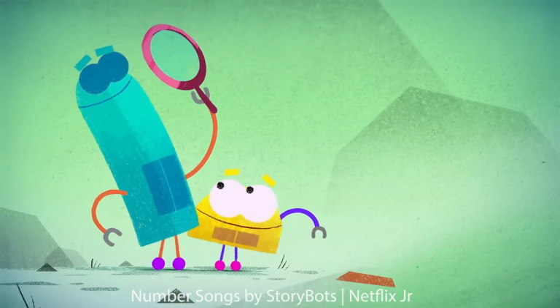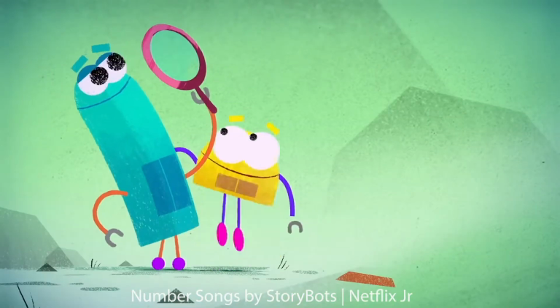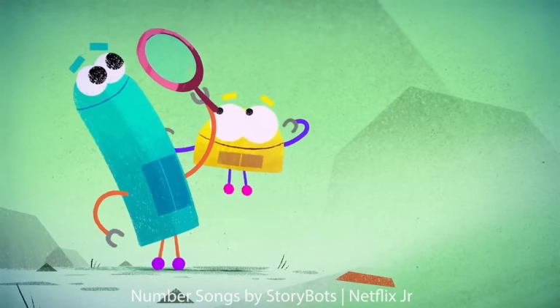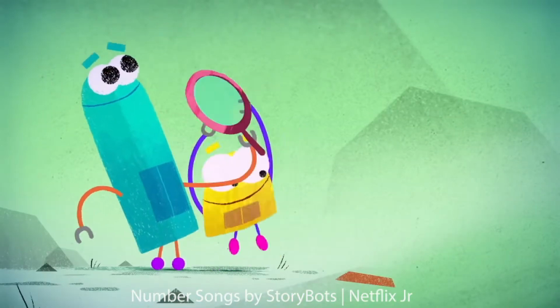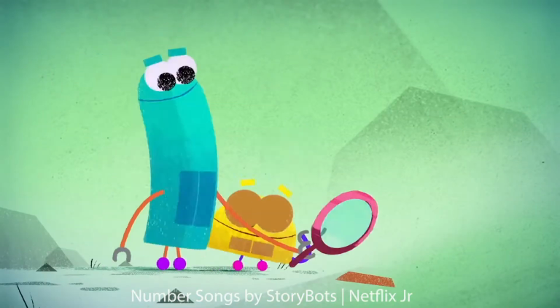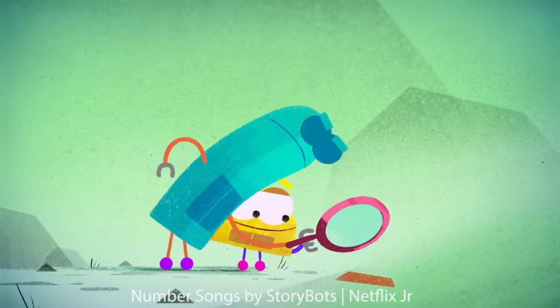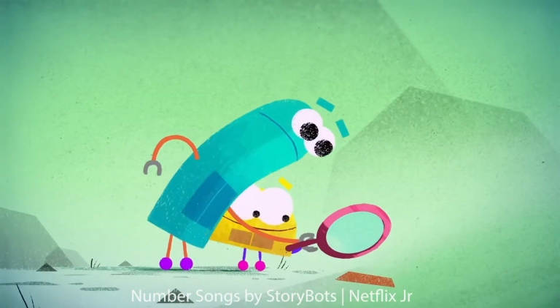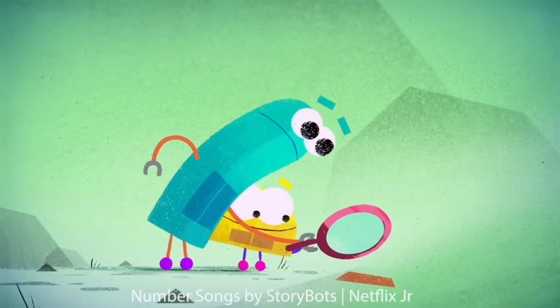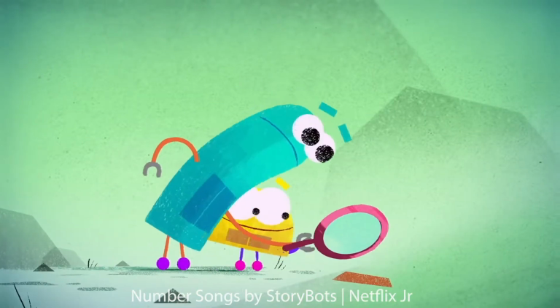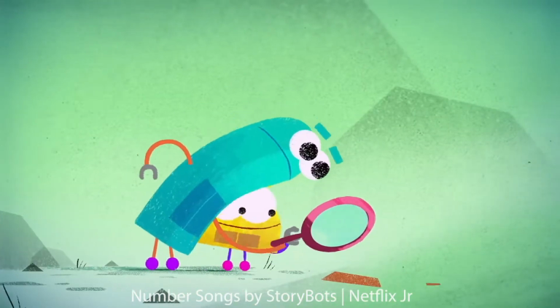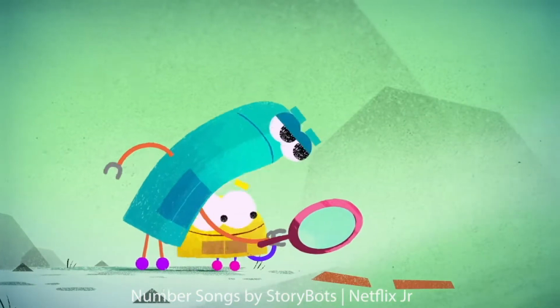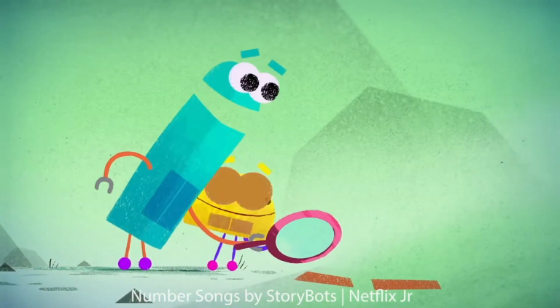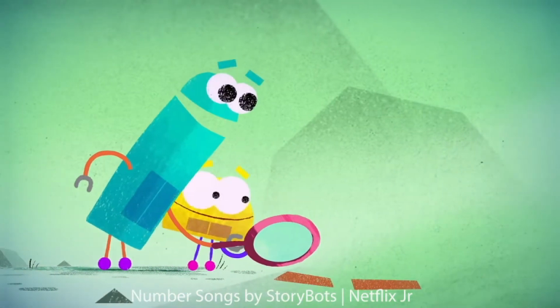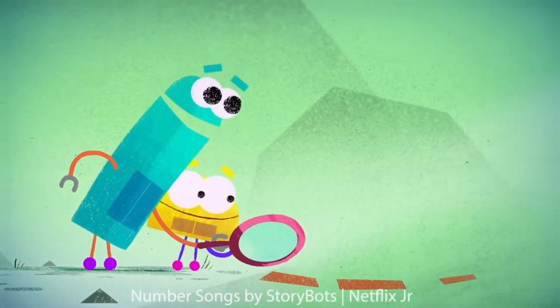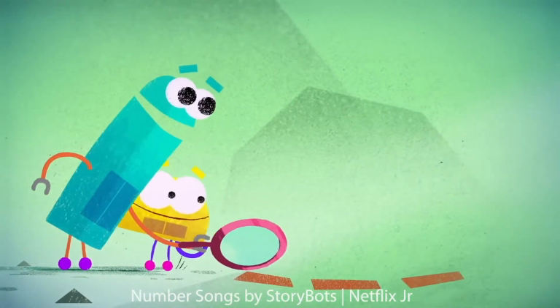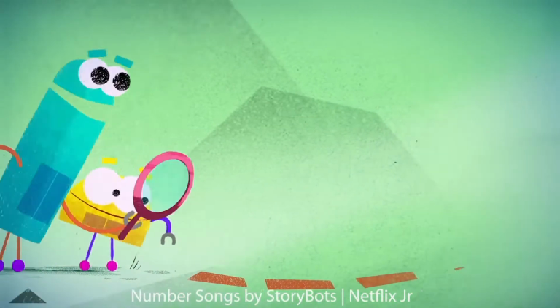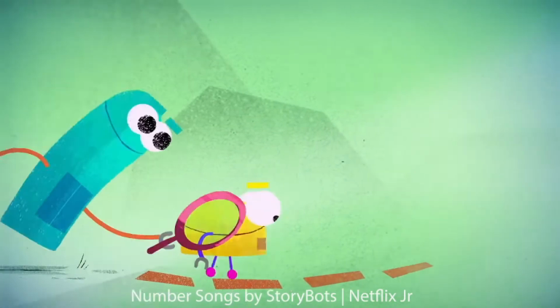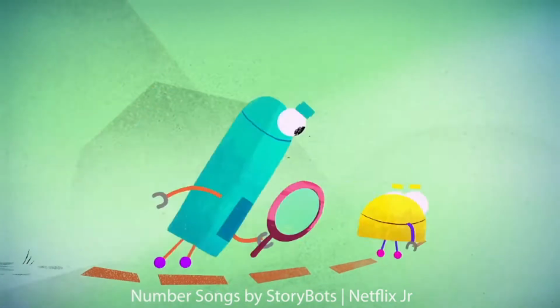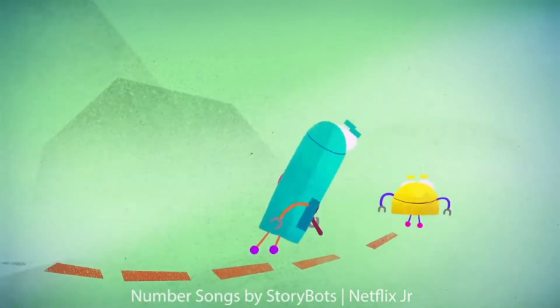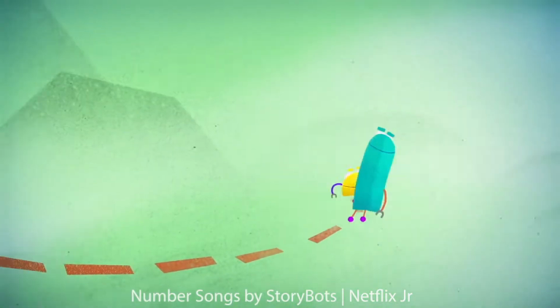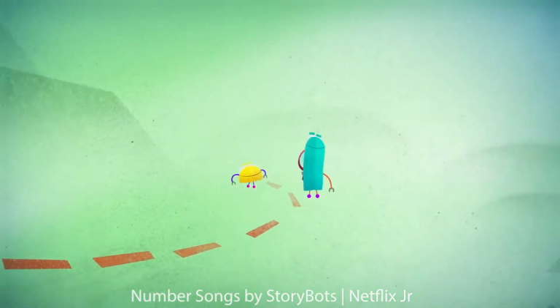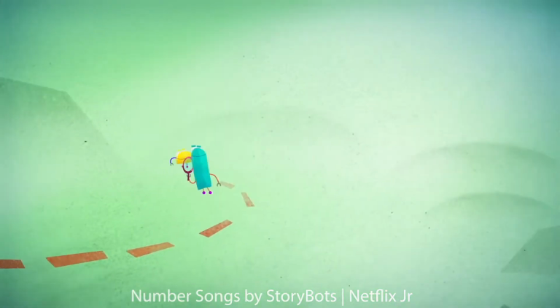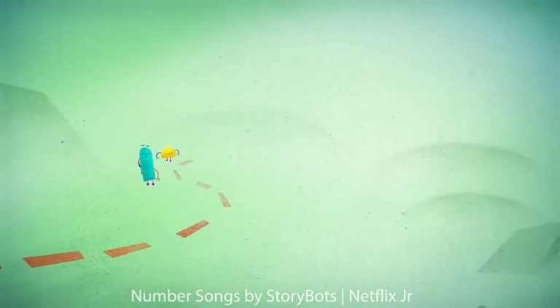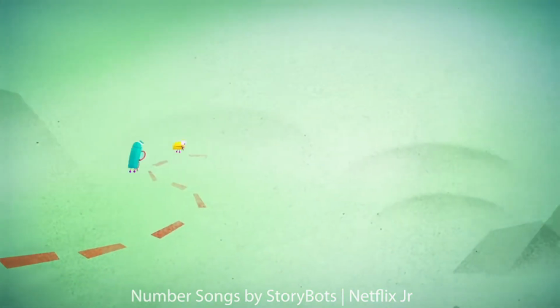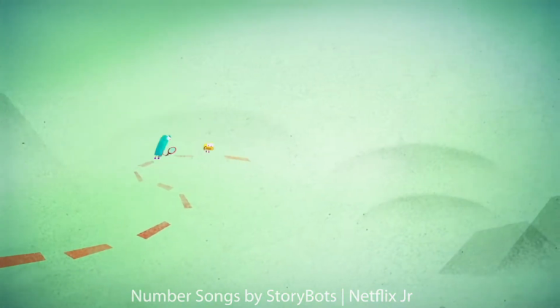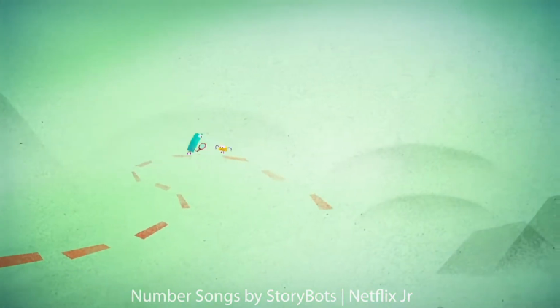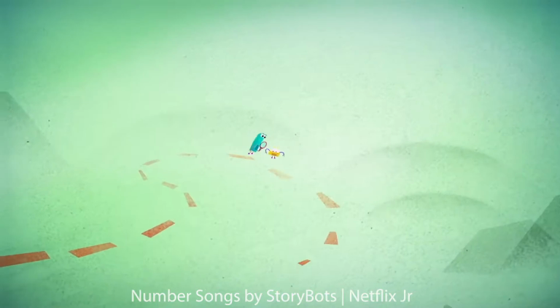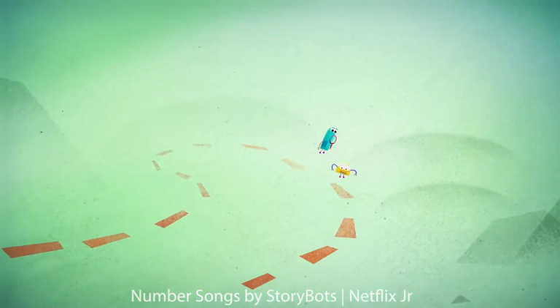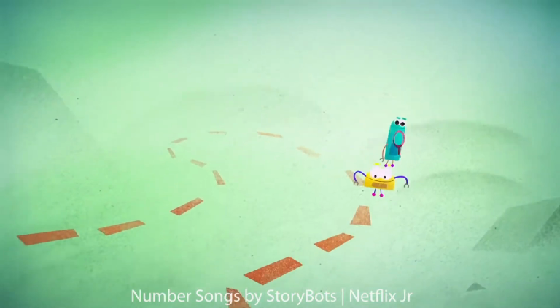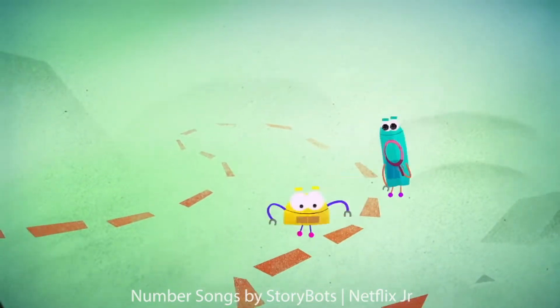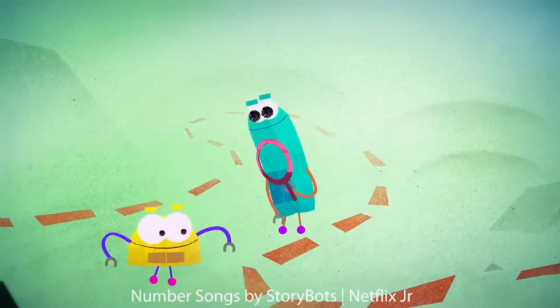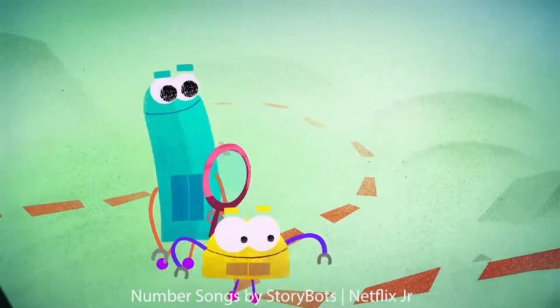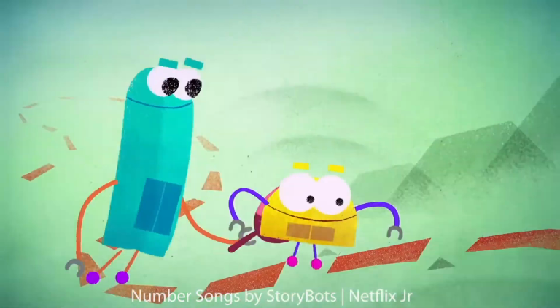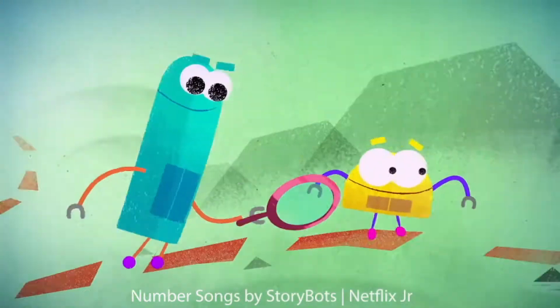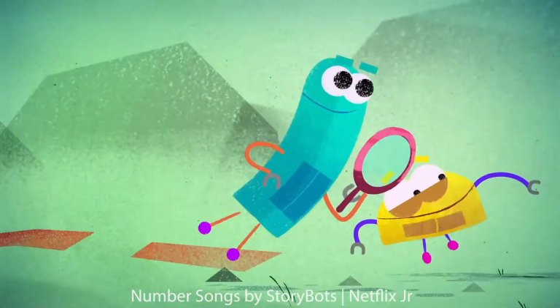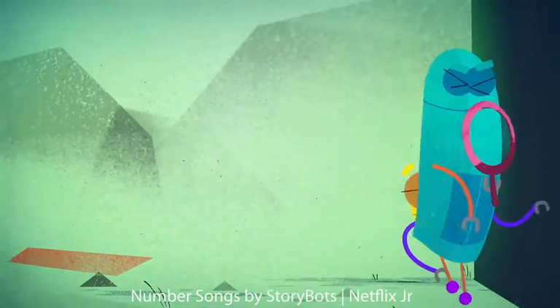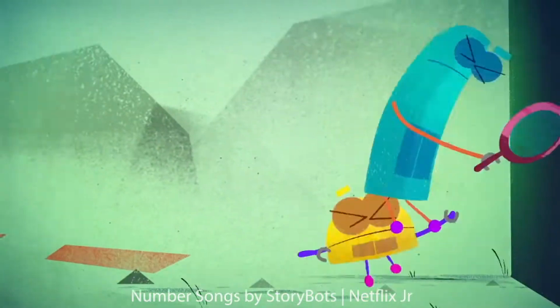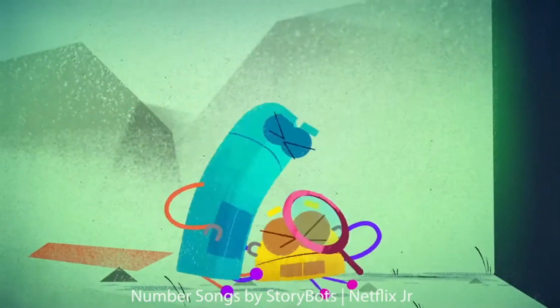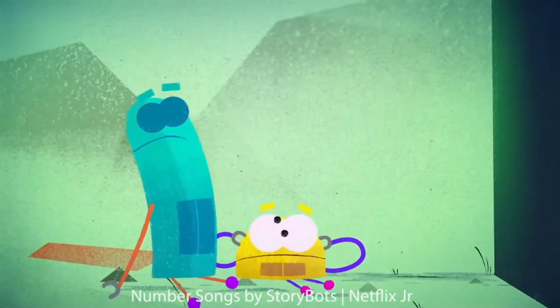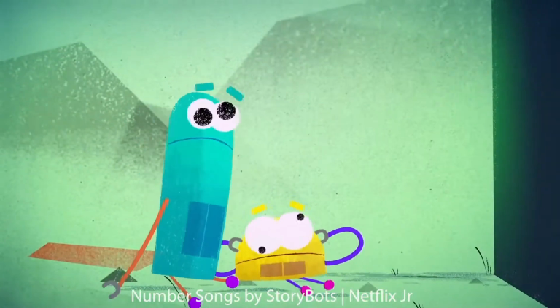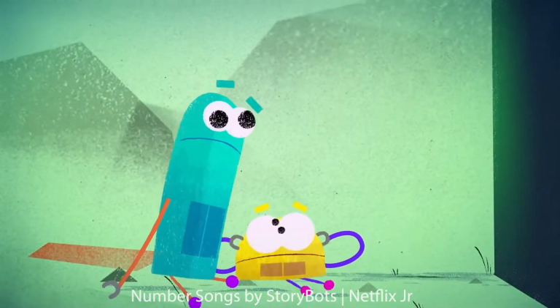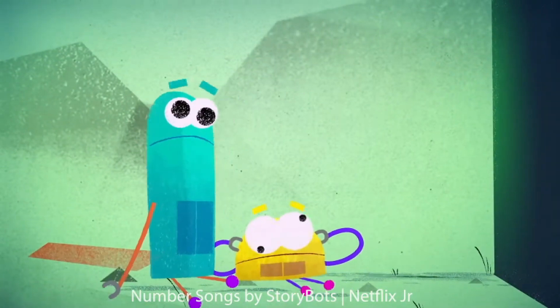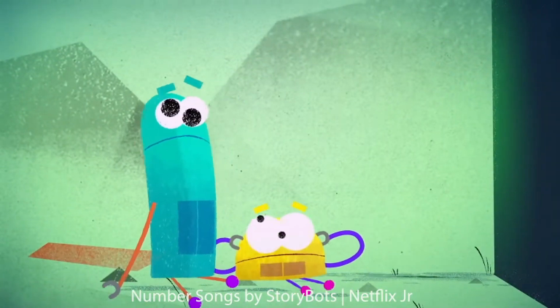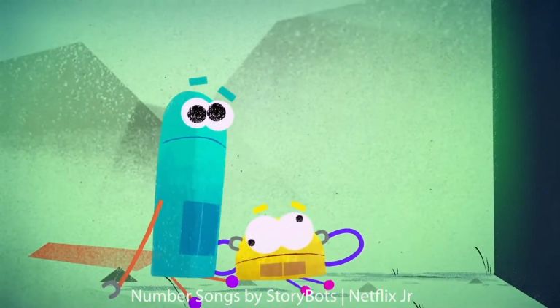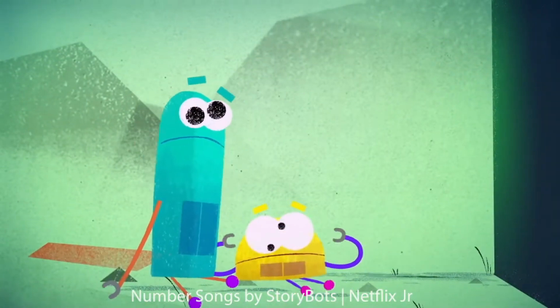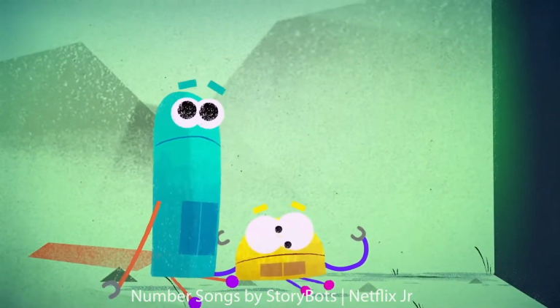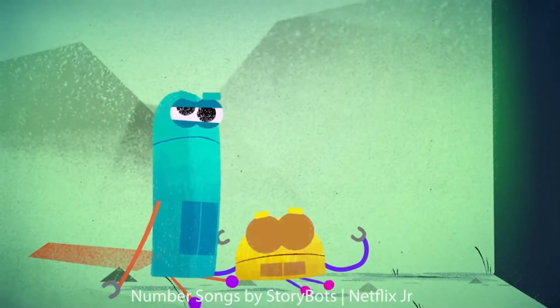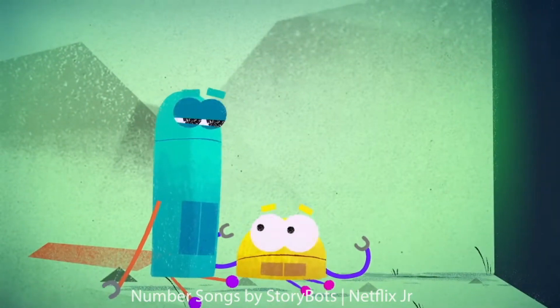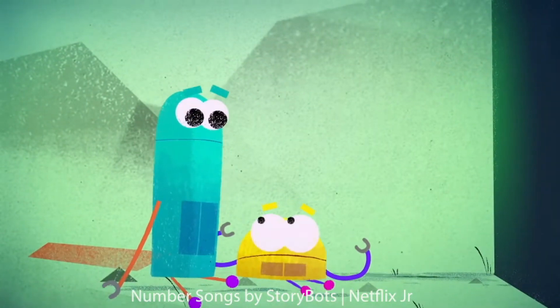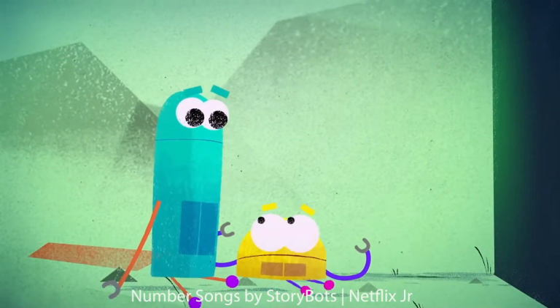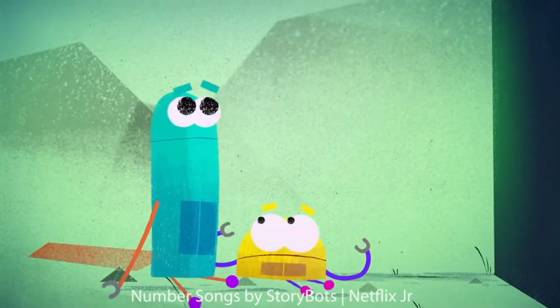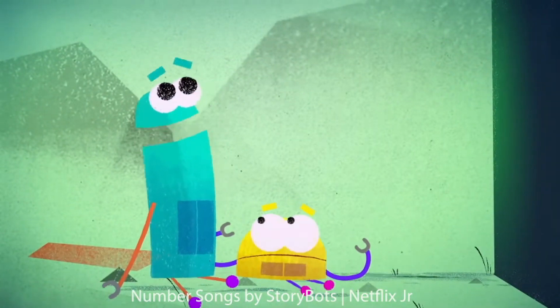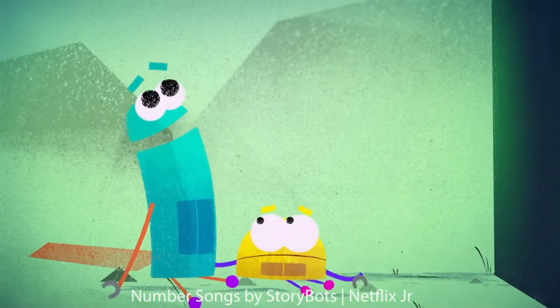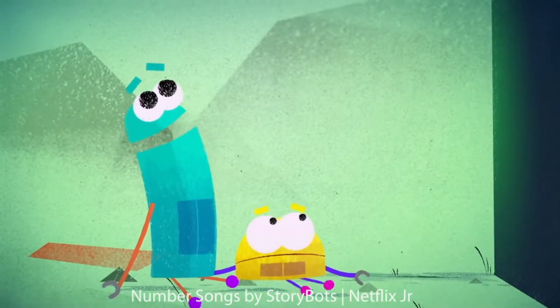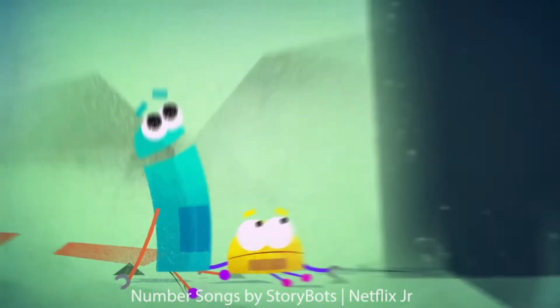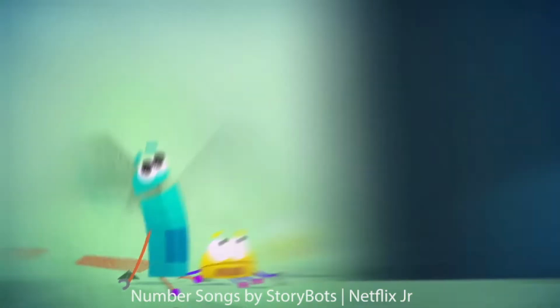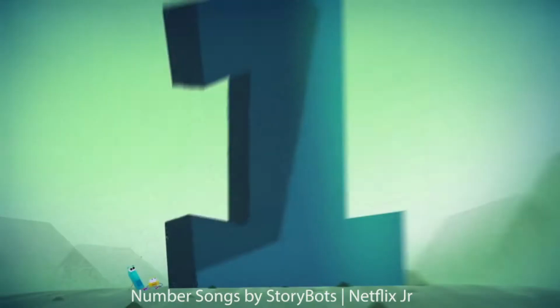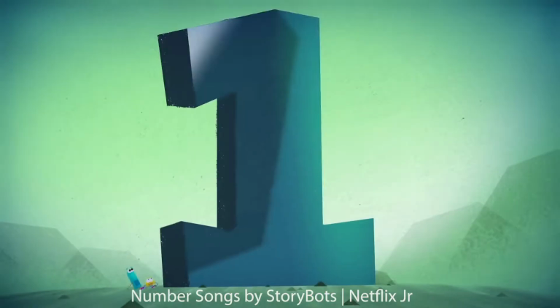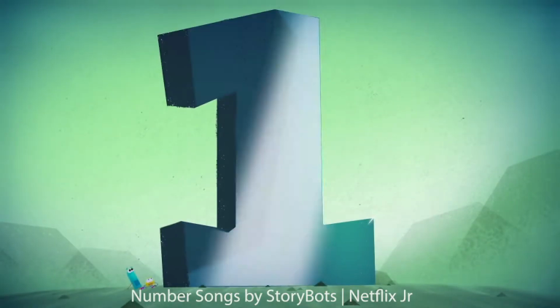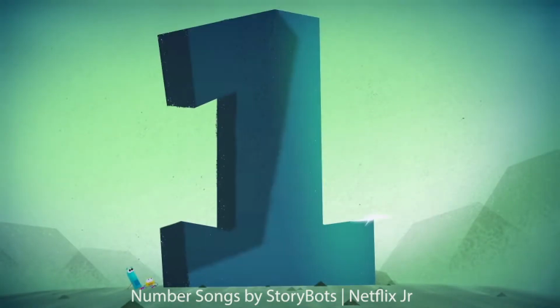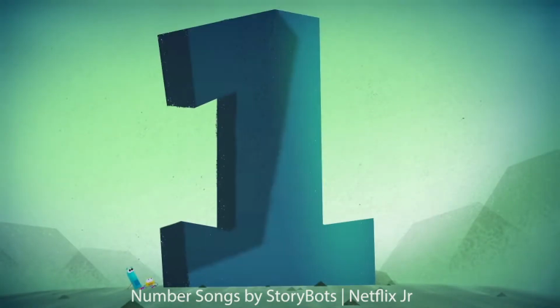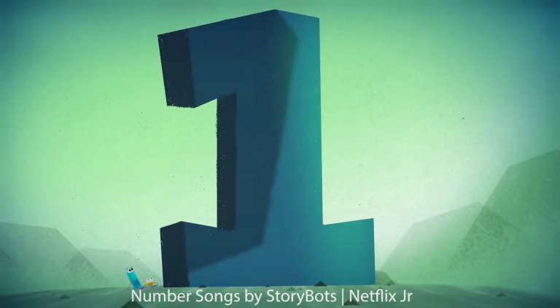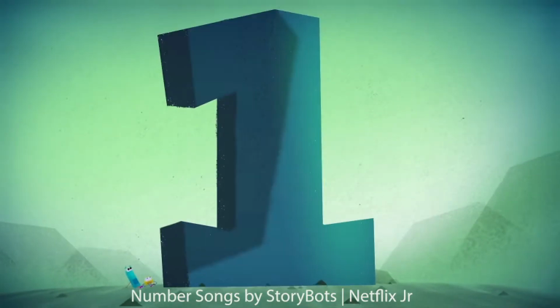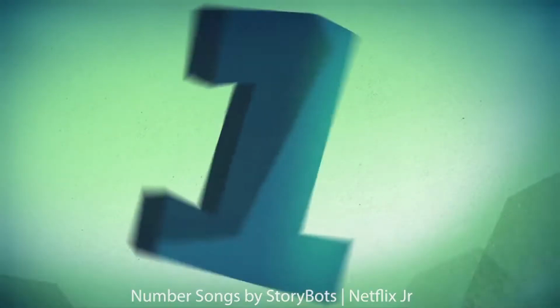There's a number that you come to when the count's just begun. The simplest one you'll ever see, and its name is number one.